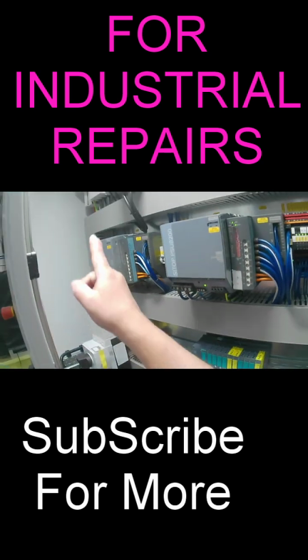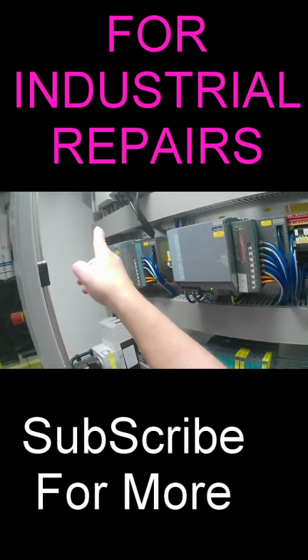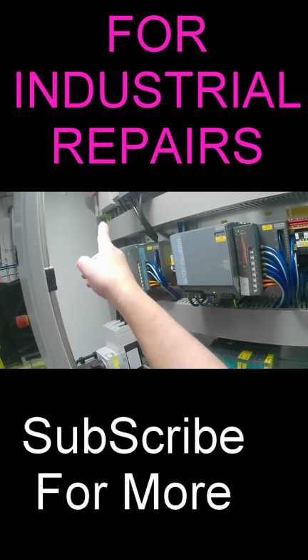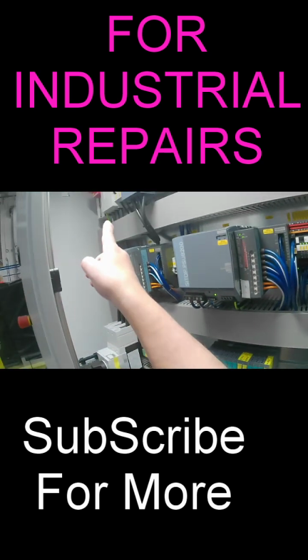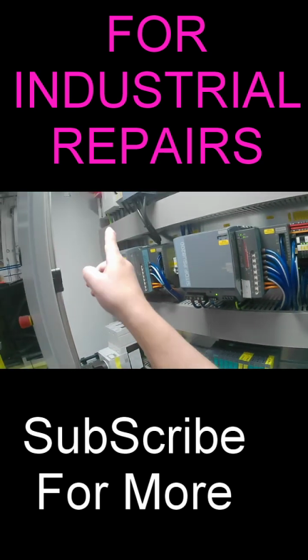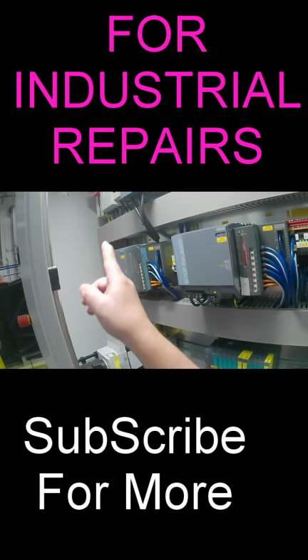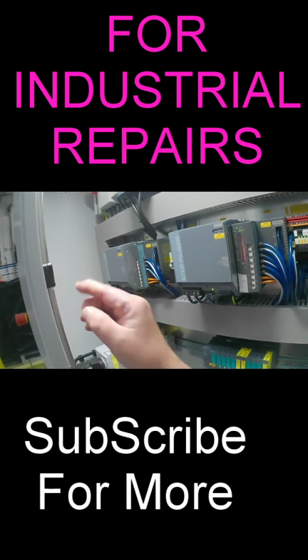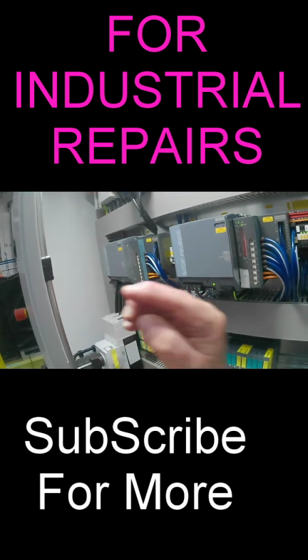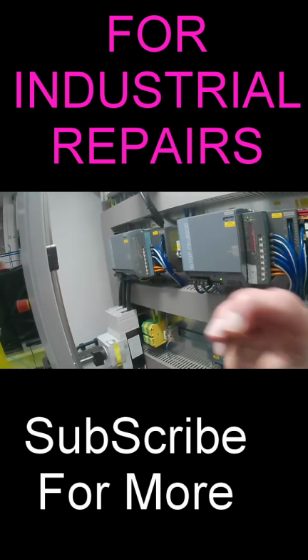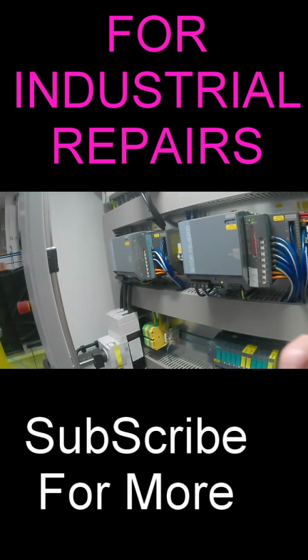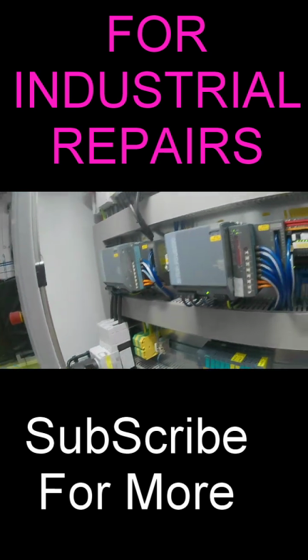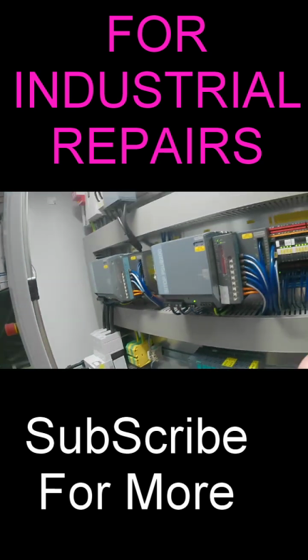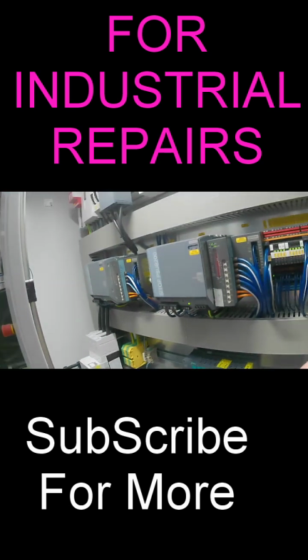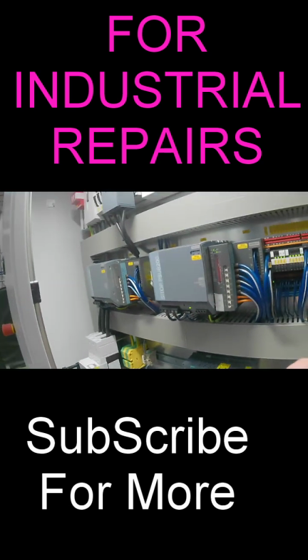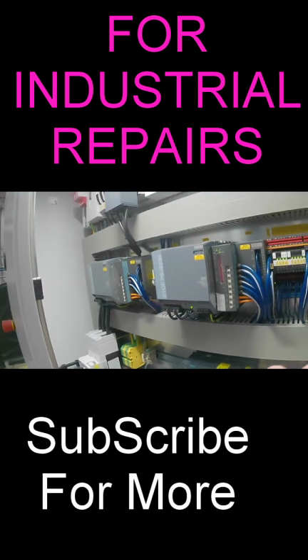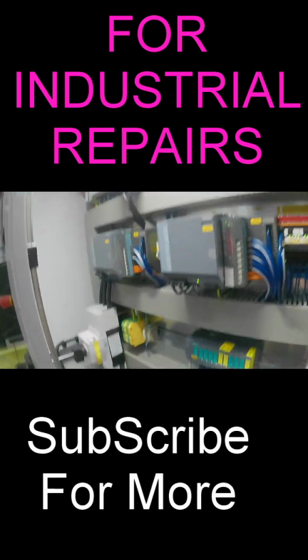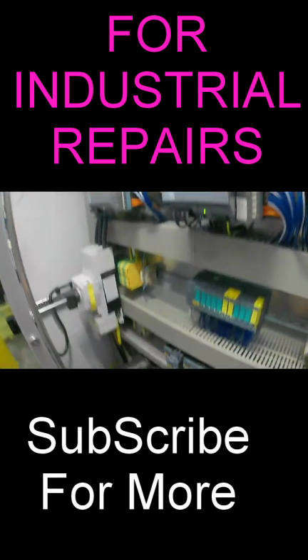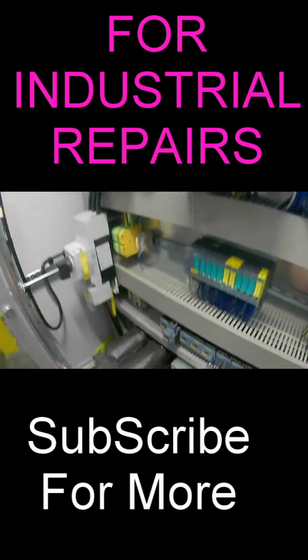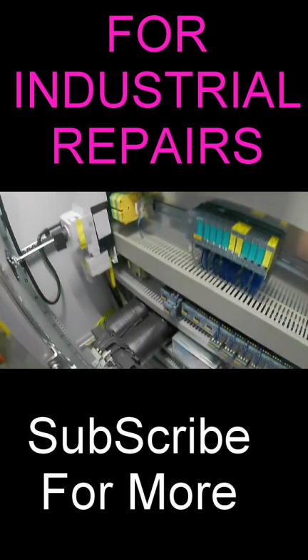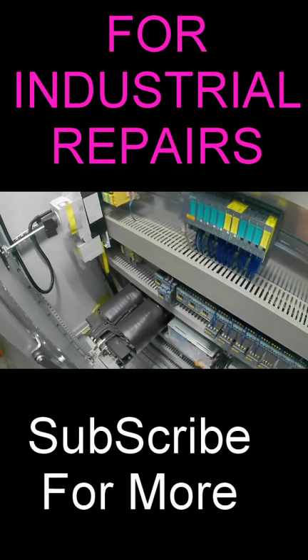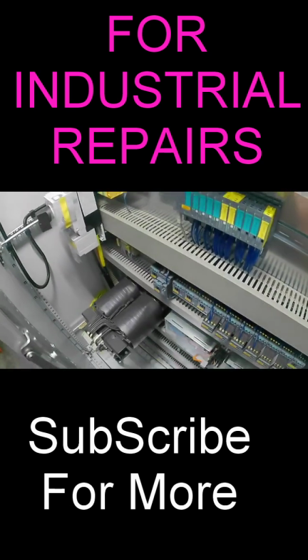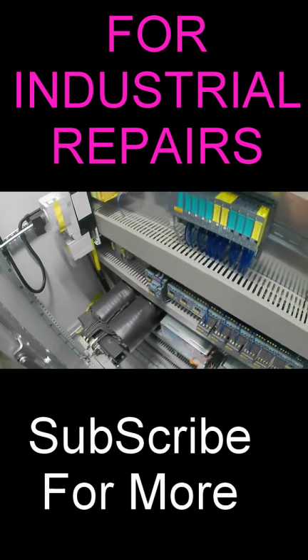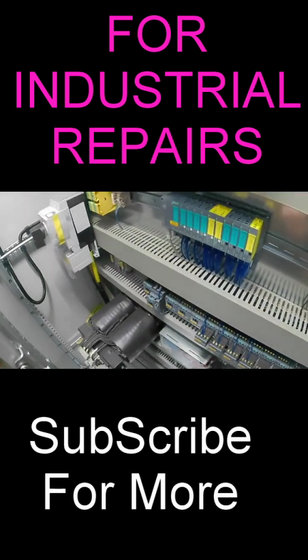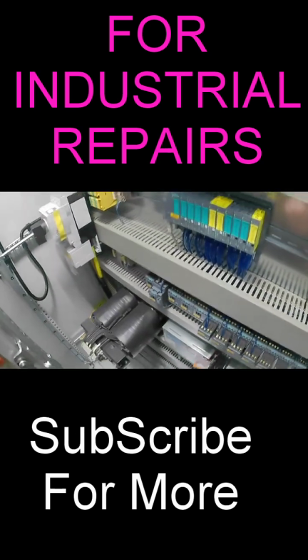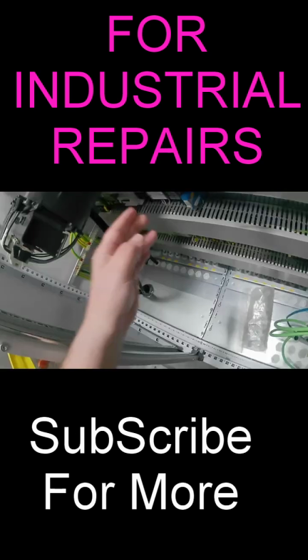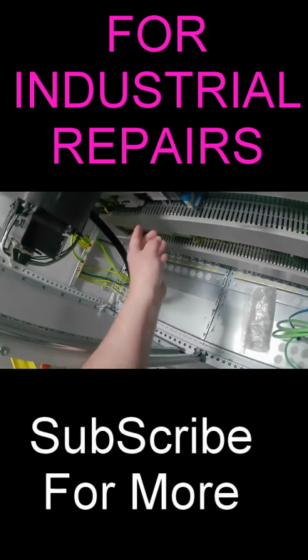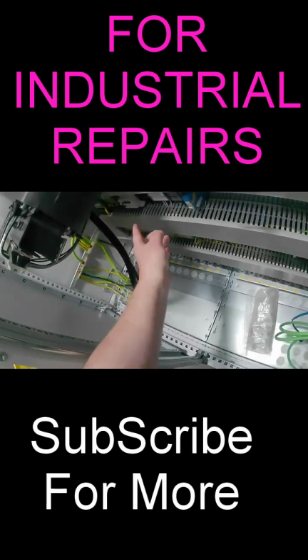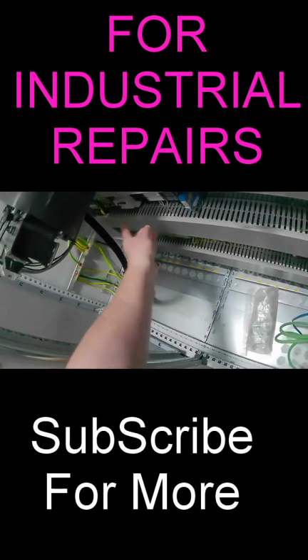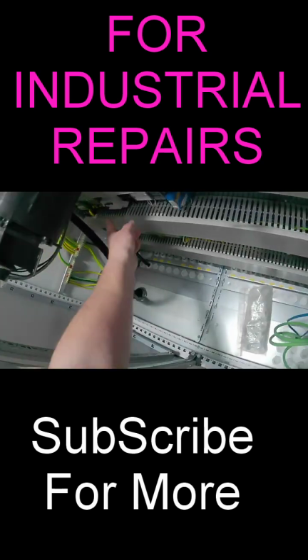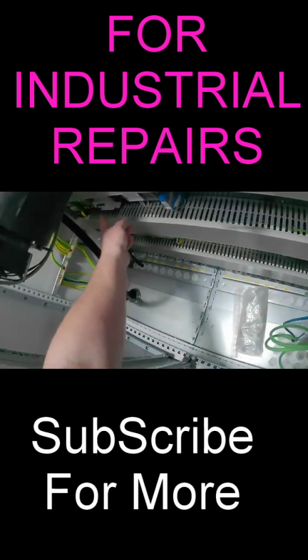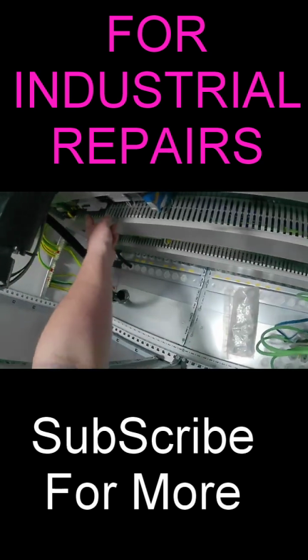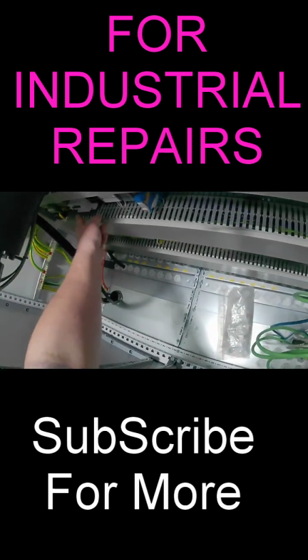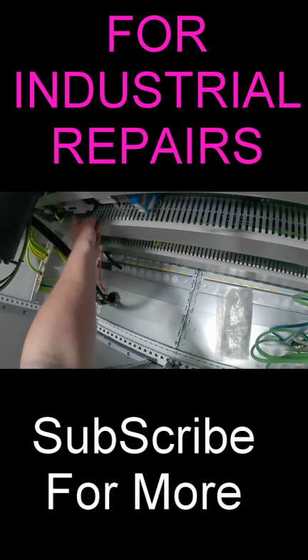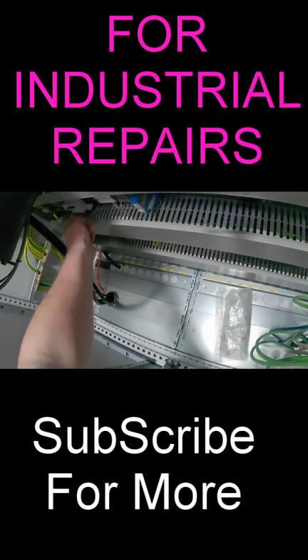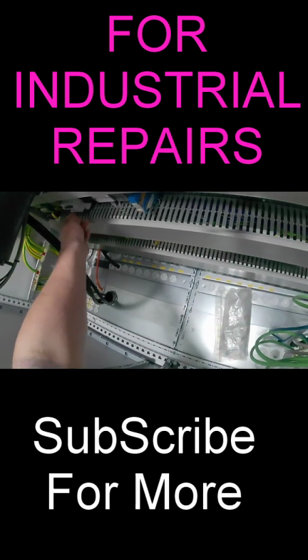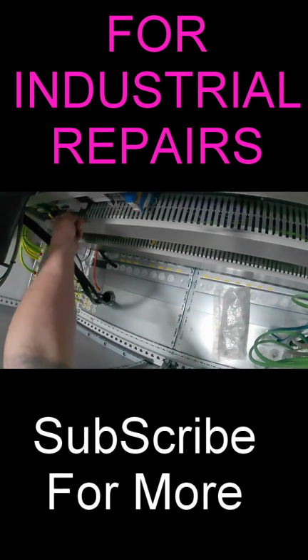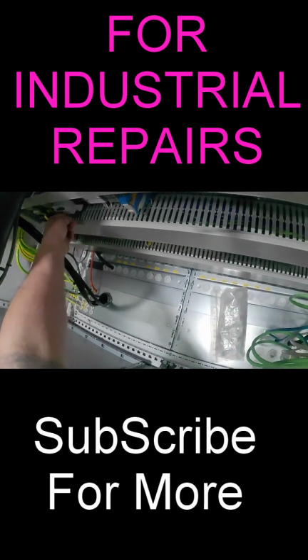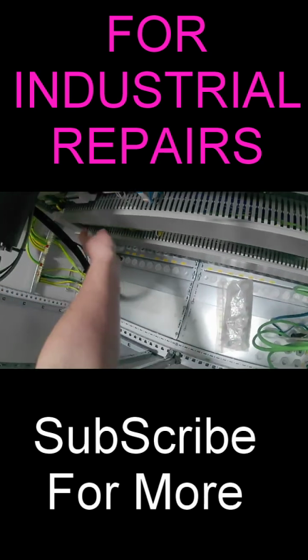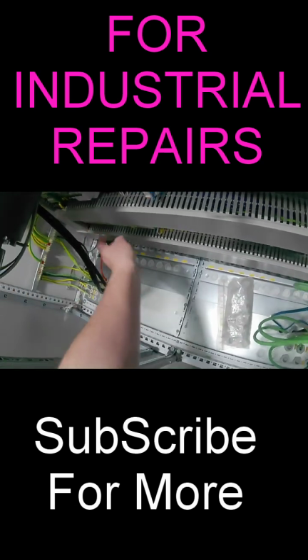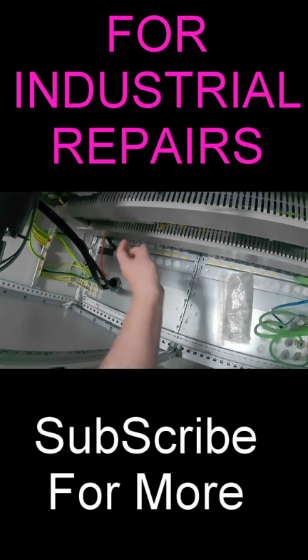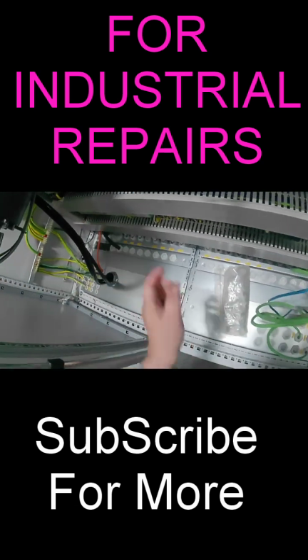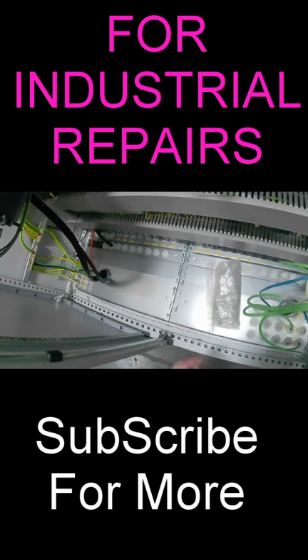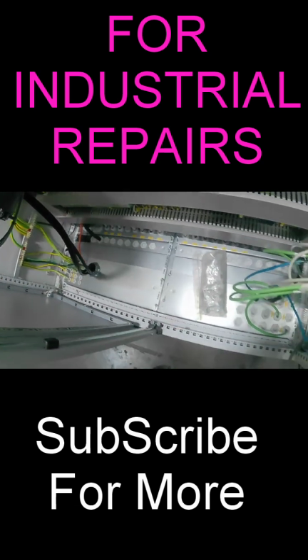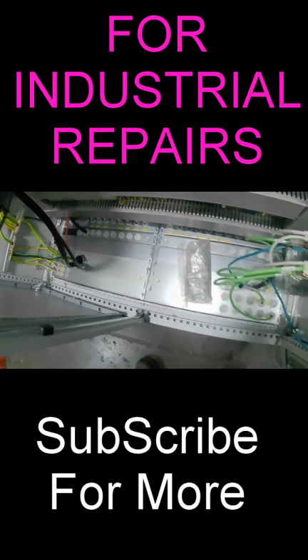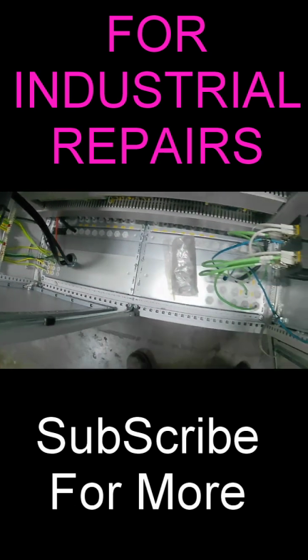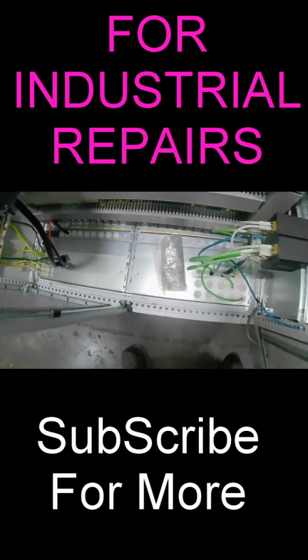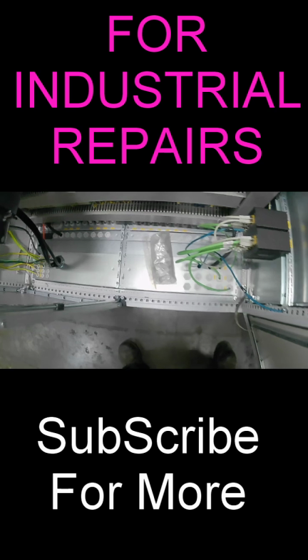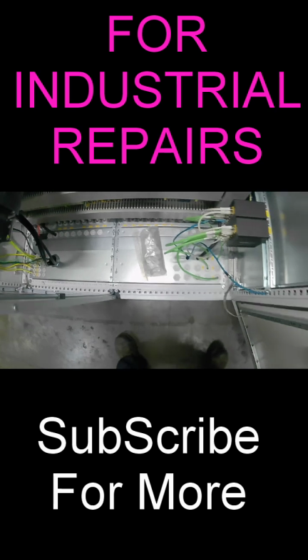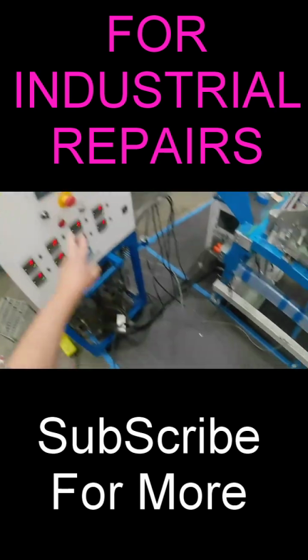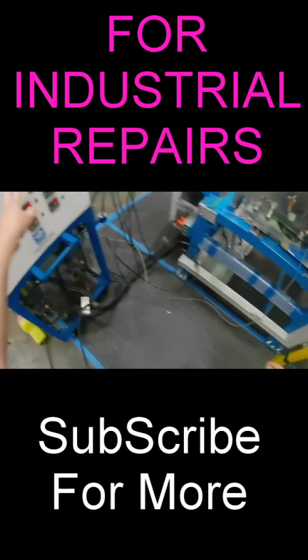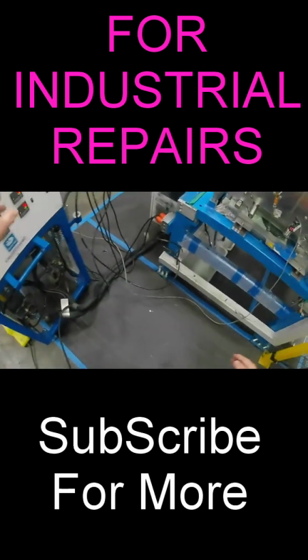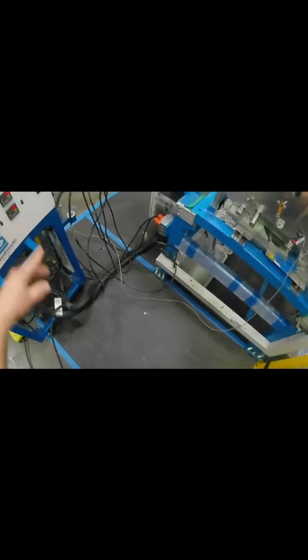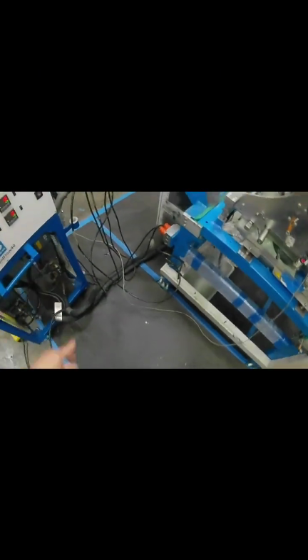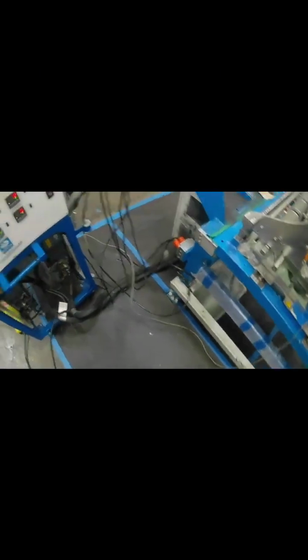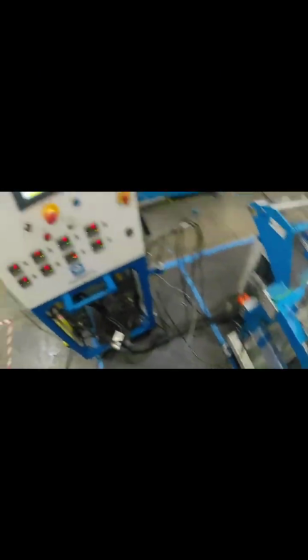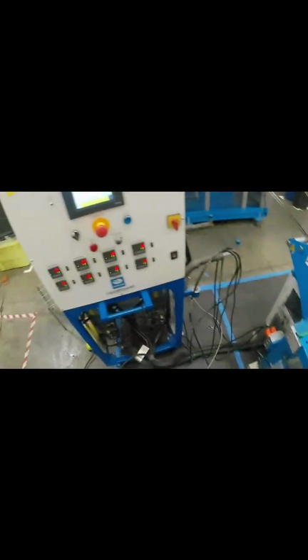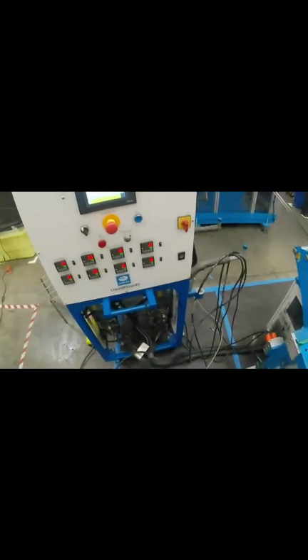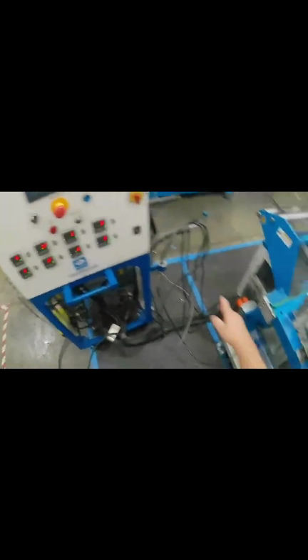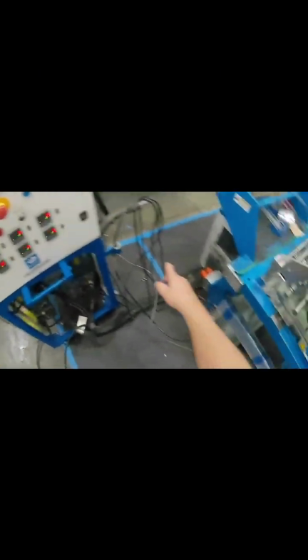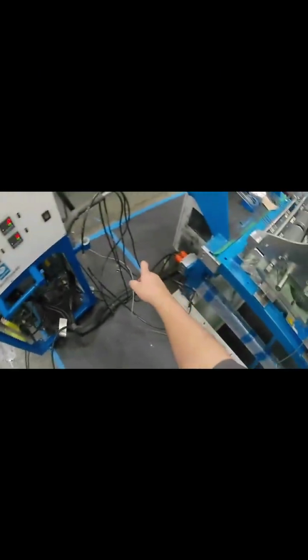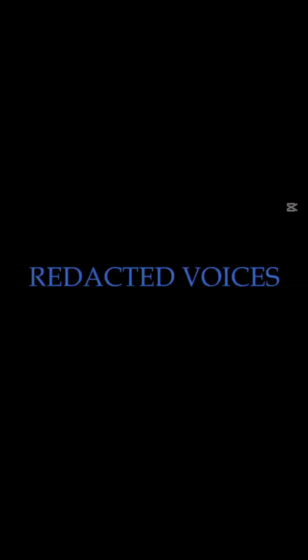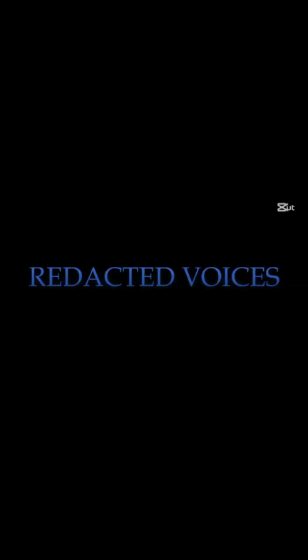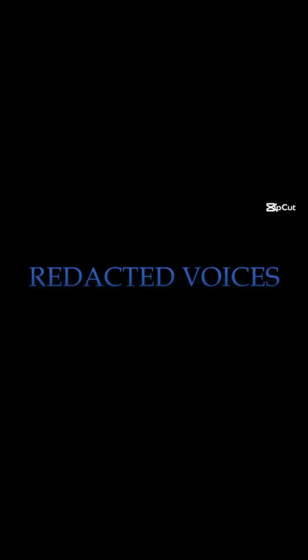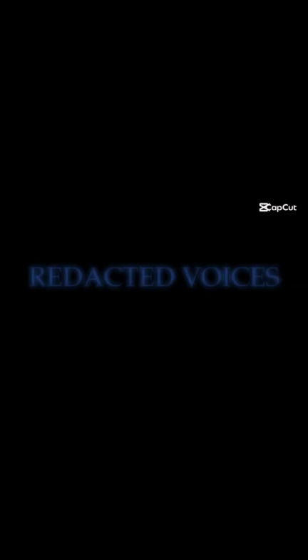I don't see any of these breakers out. I'm wondering if it runs off of one of those fuses up there. Wait — I do see one of these breakers out. Let me flip that up real quick. Okay, so now it has power.